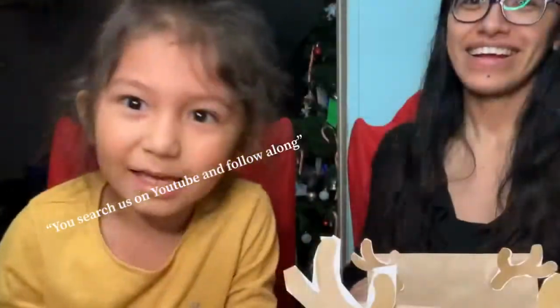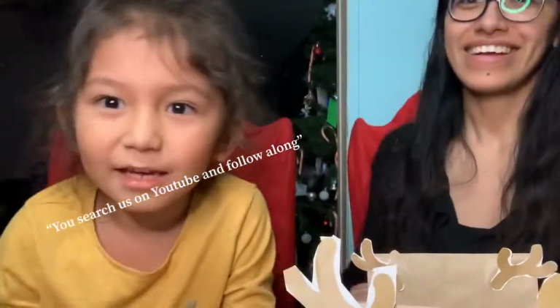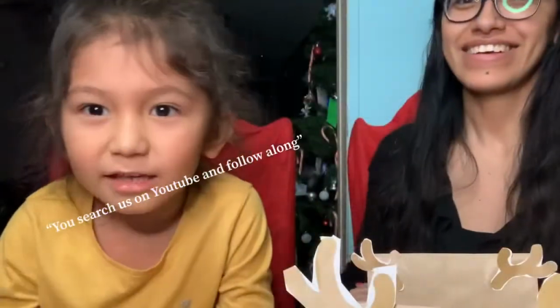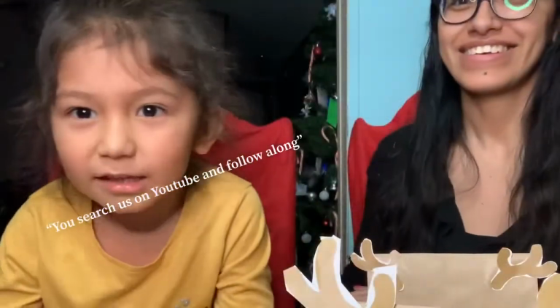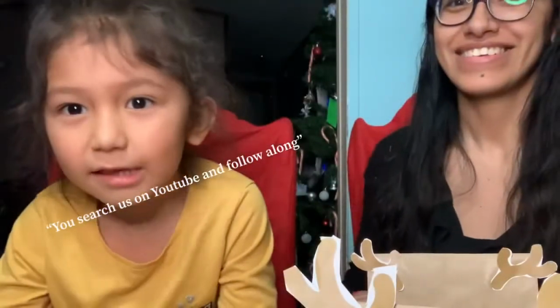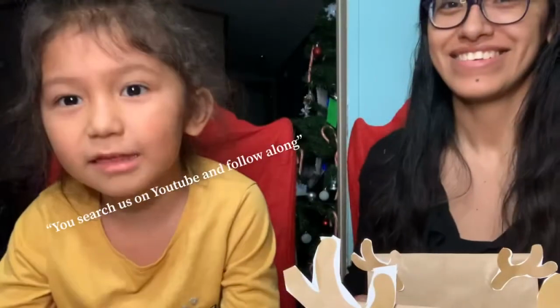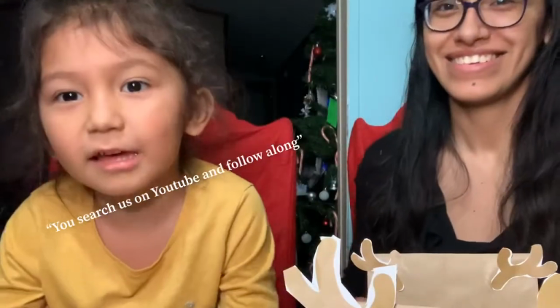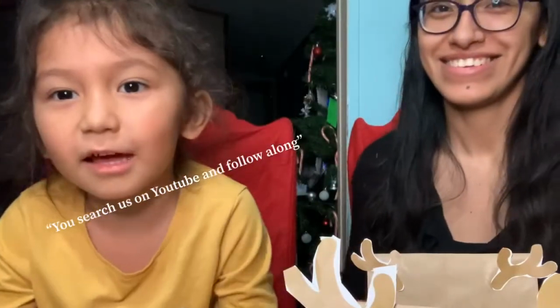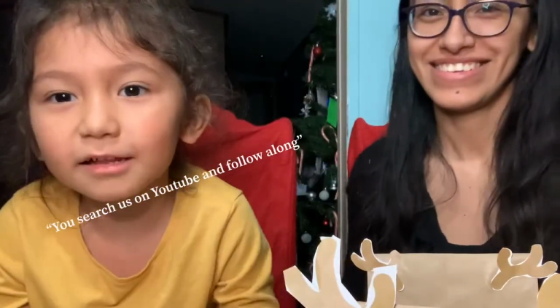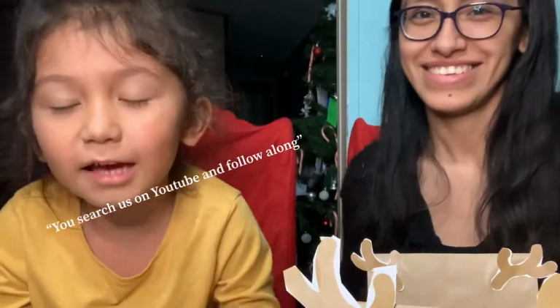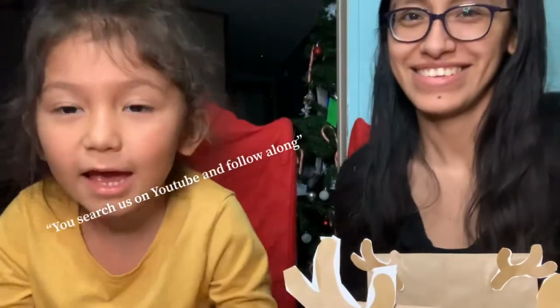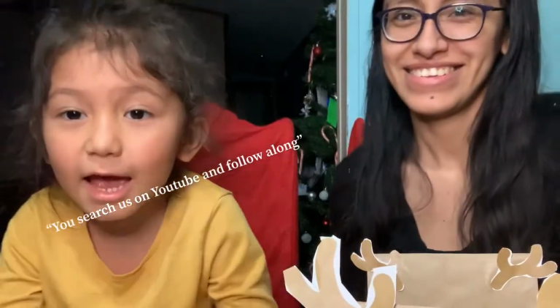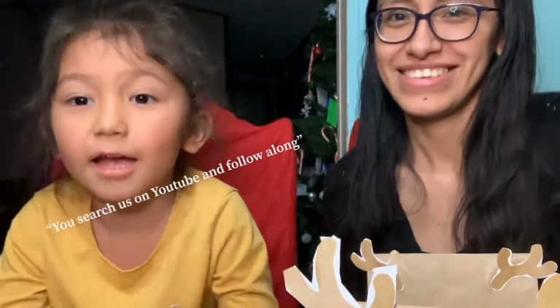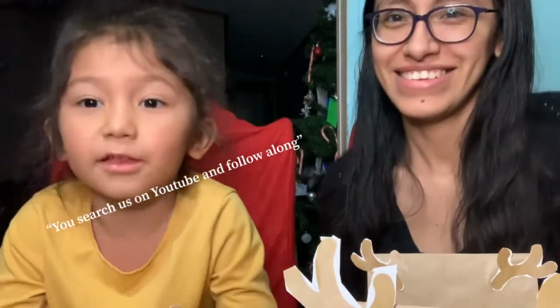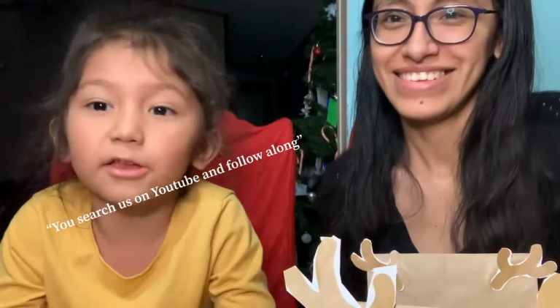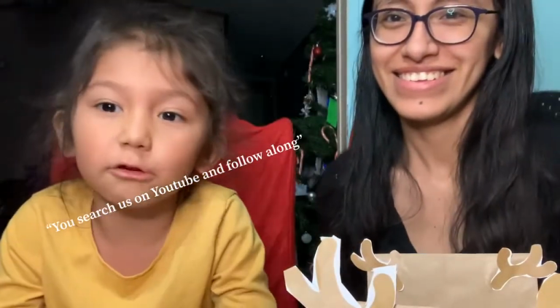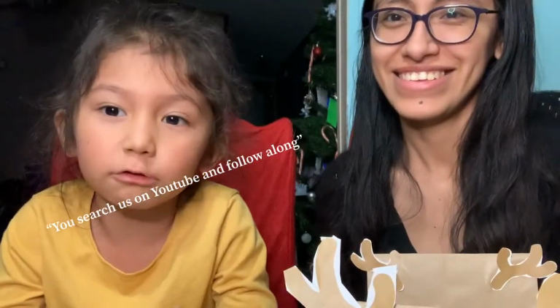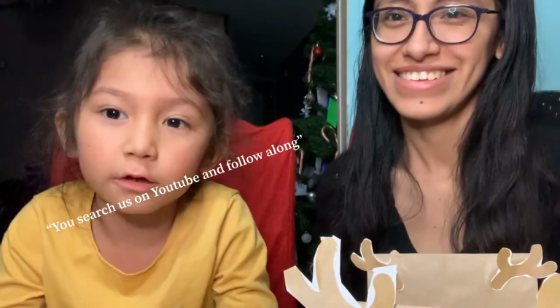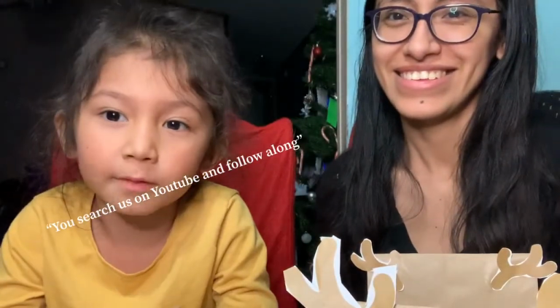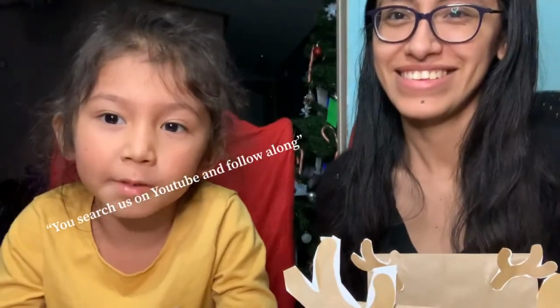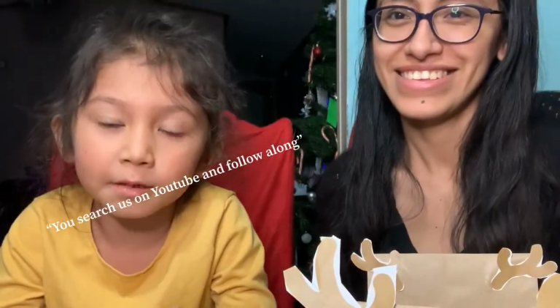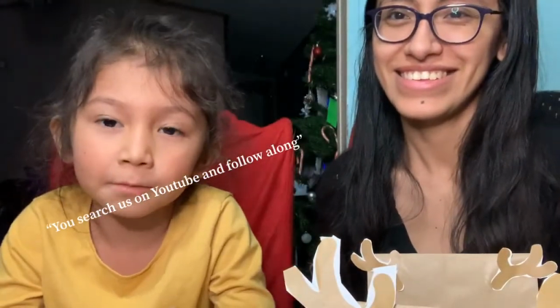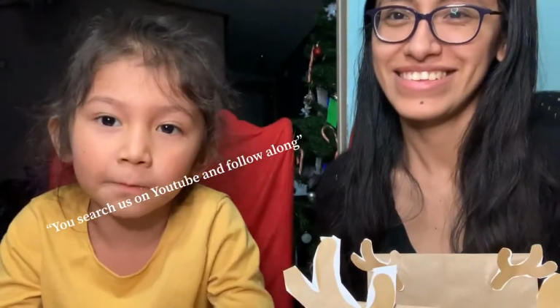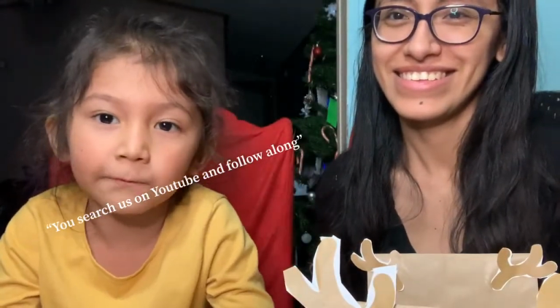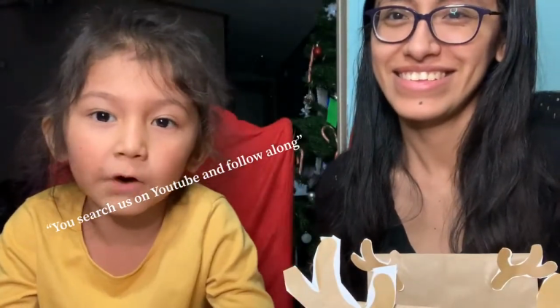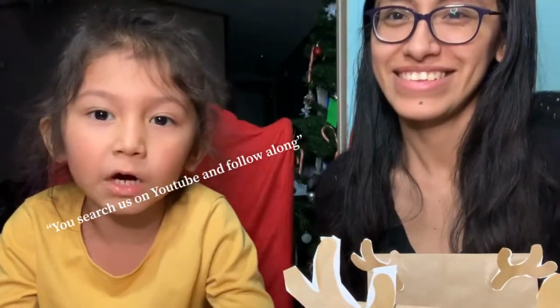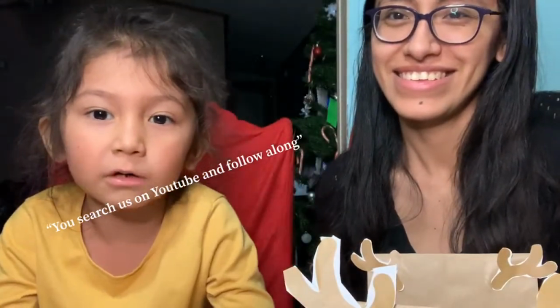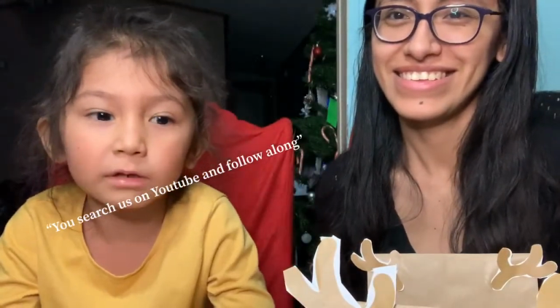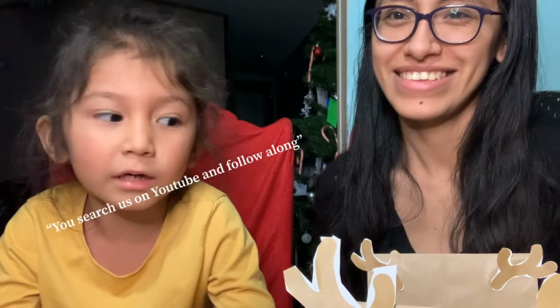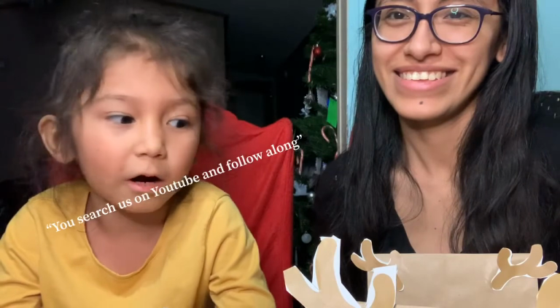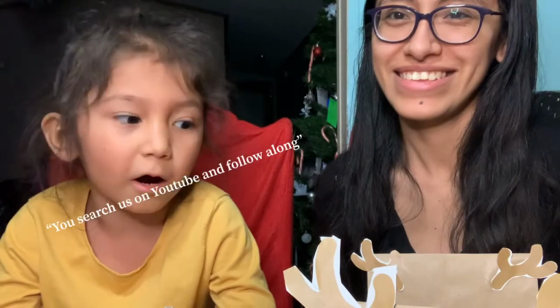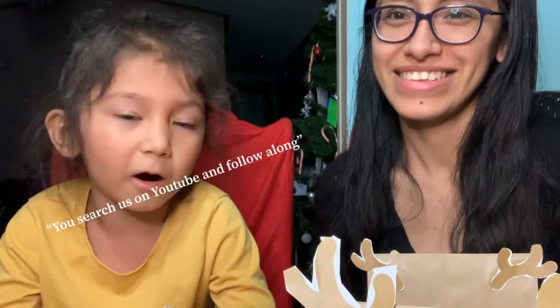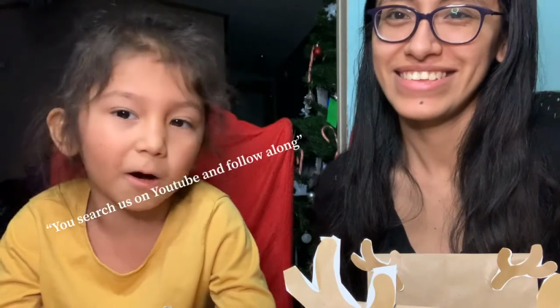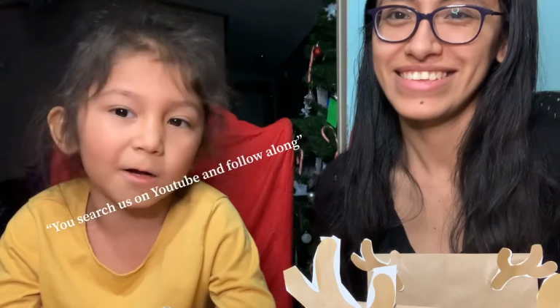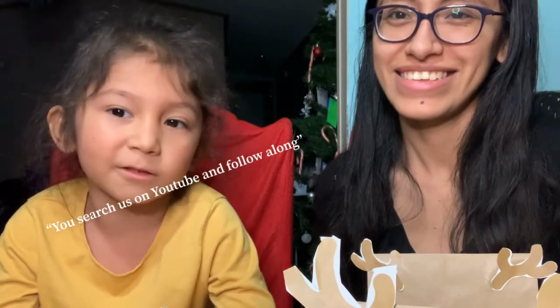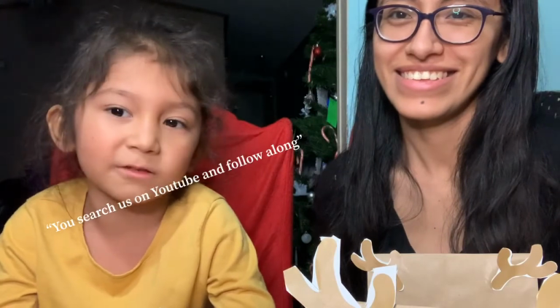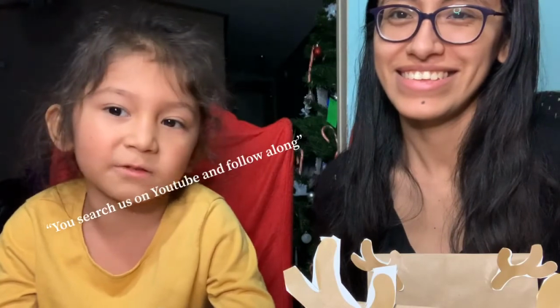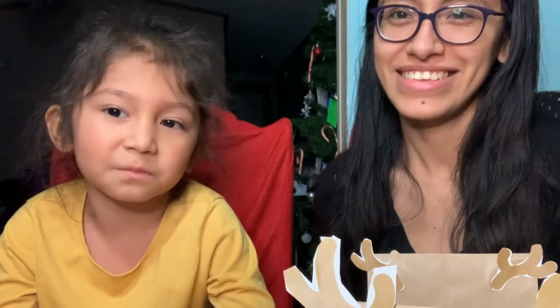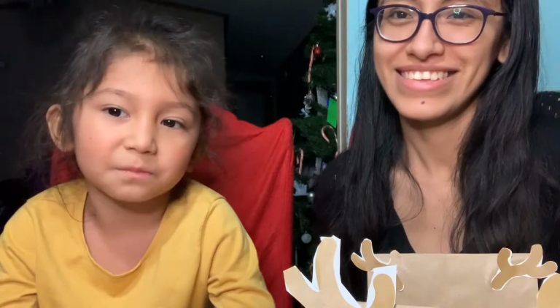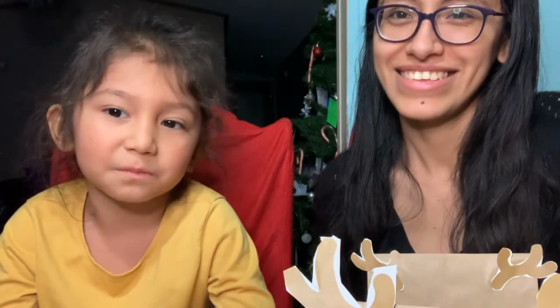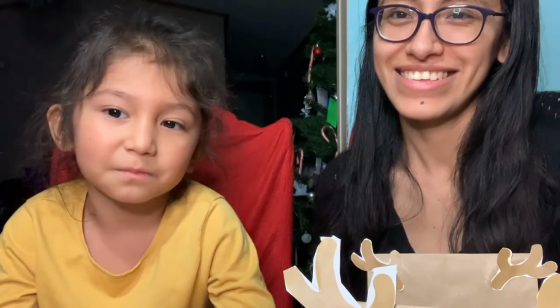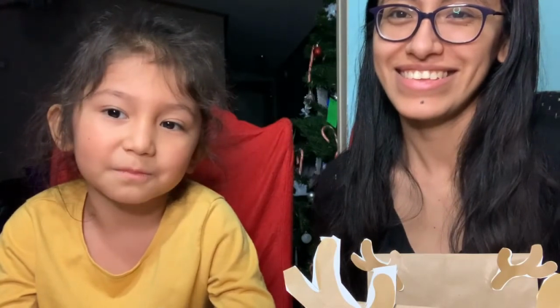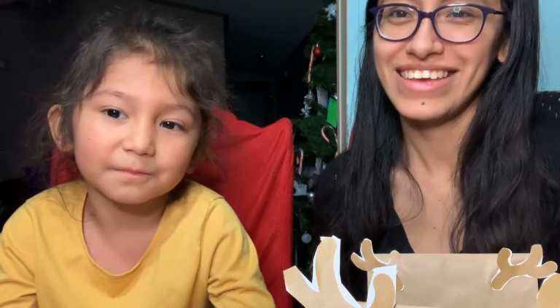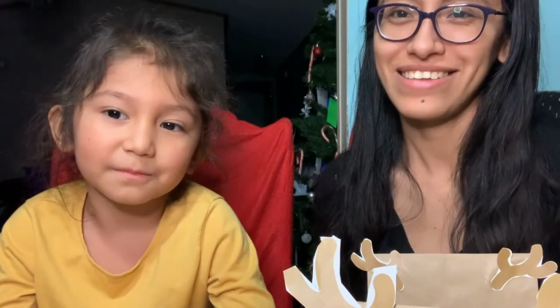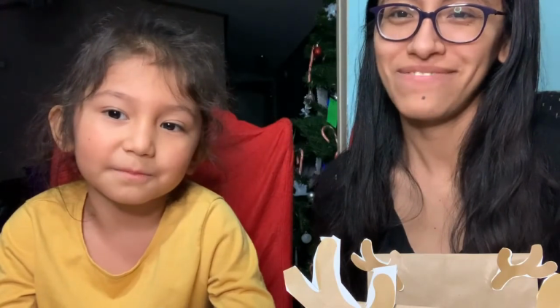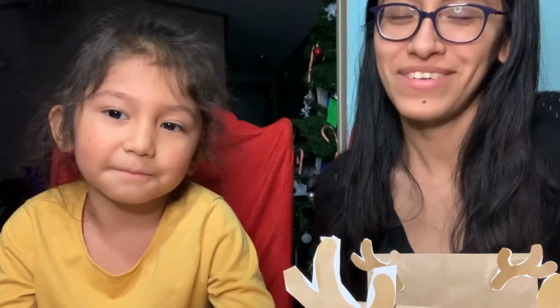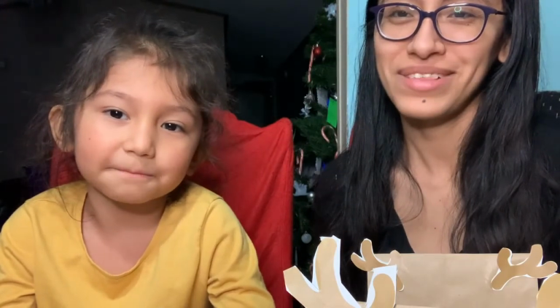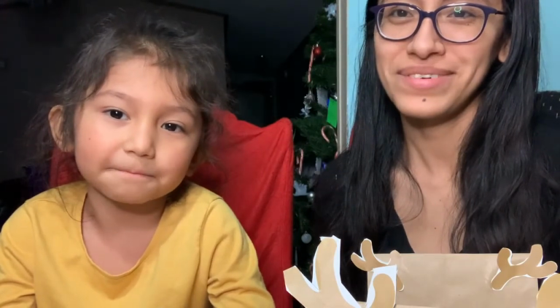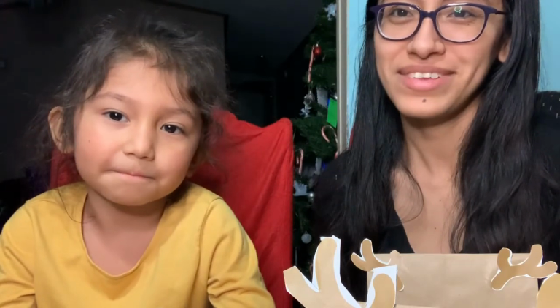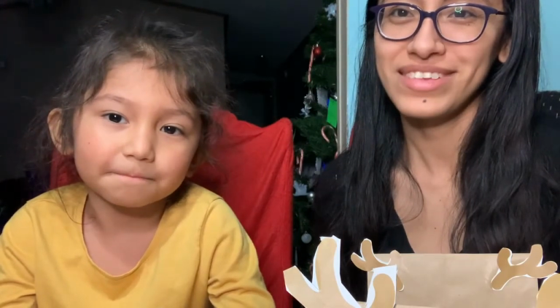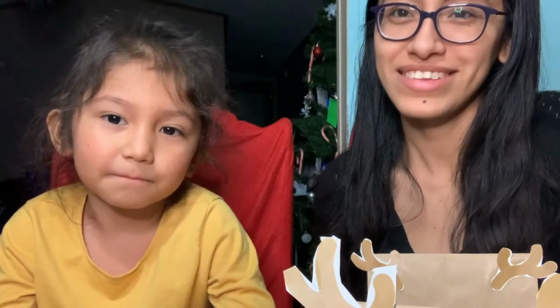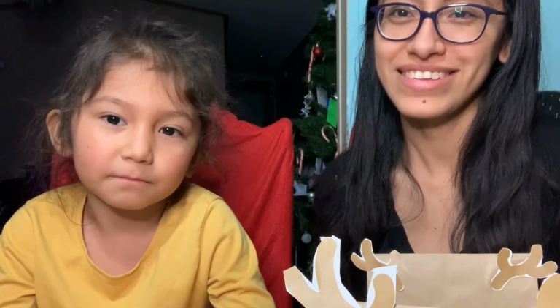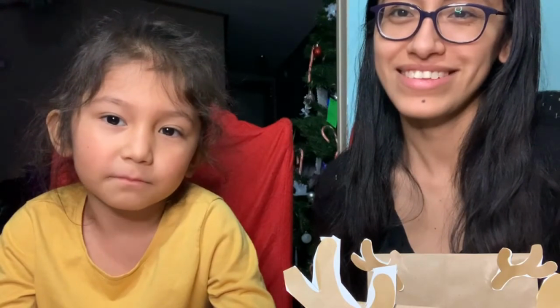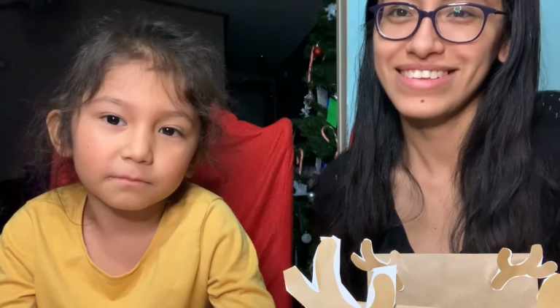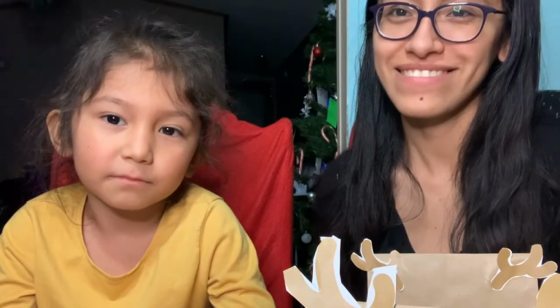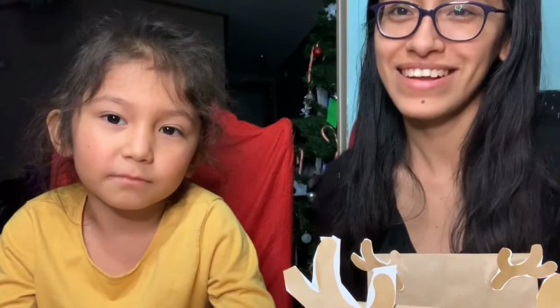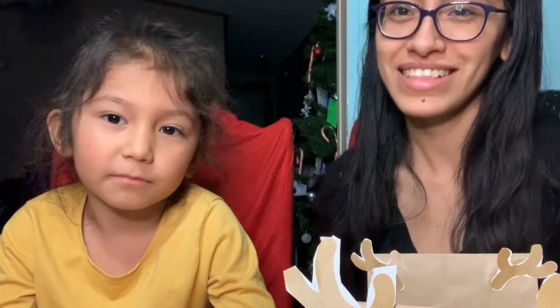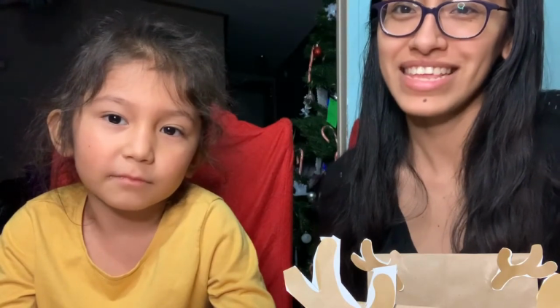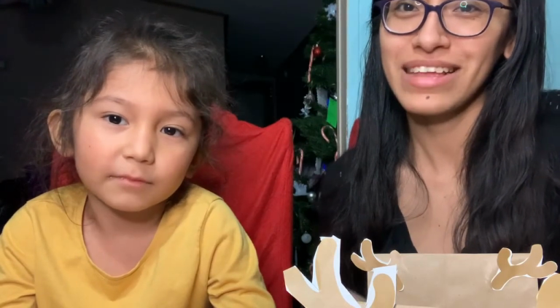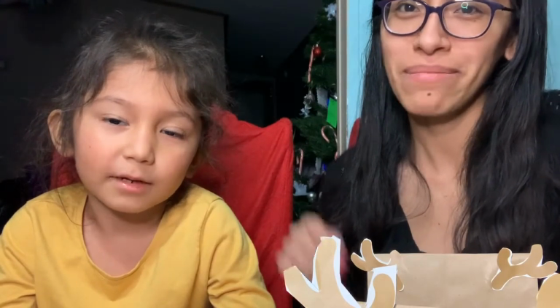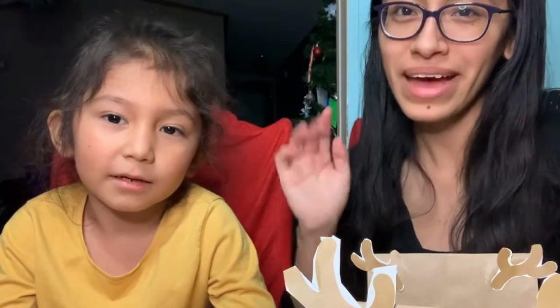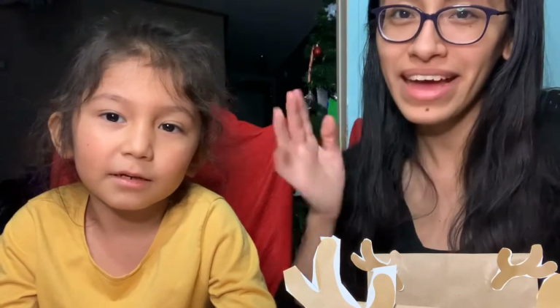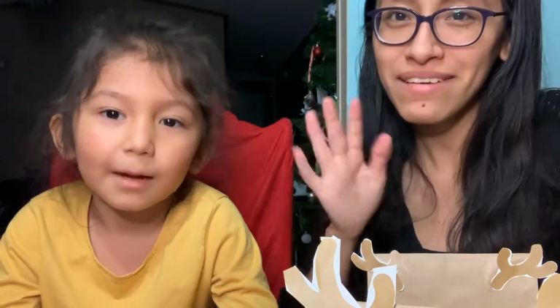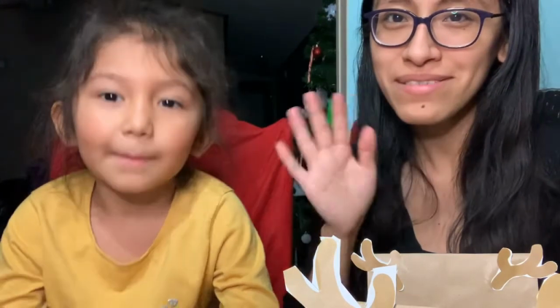You can find it on YouTube and follow us. Follow us. All right, goodbye everyone.